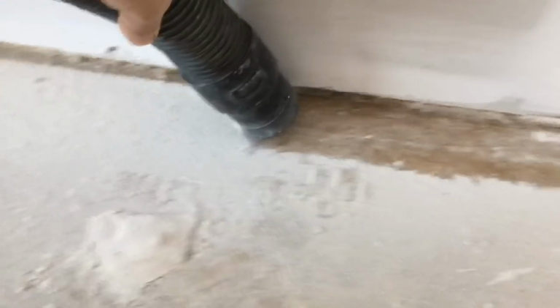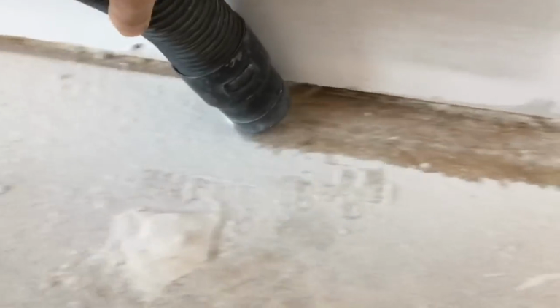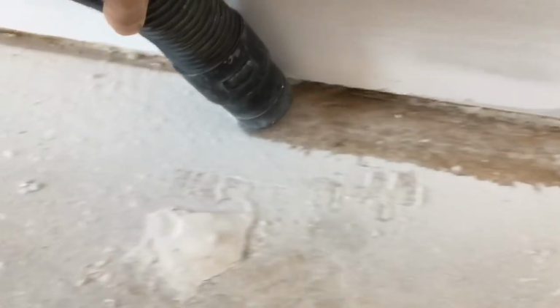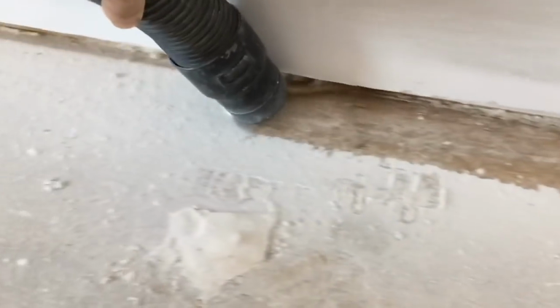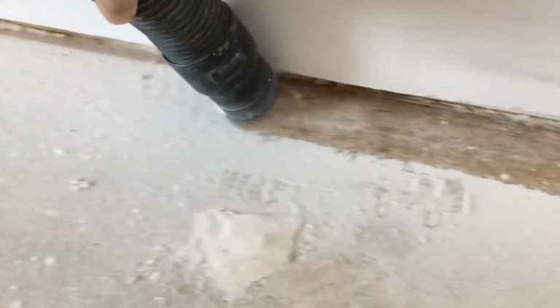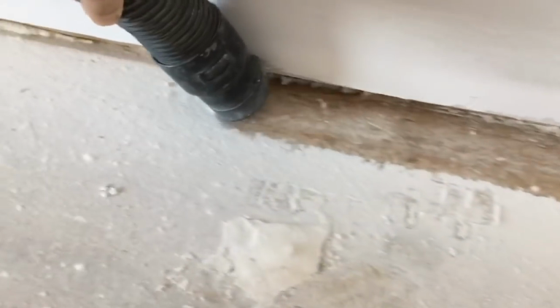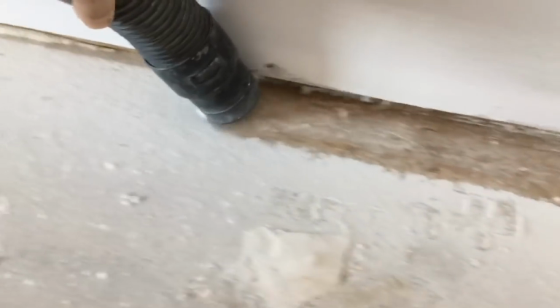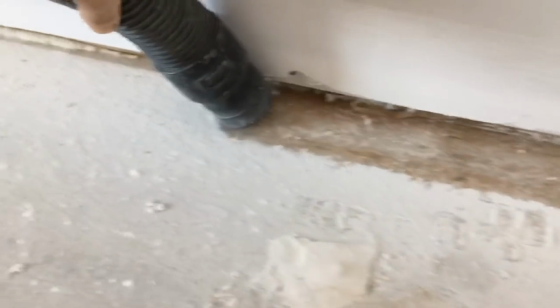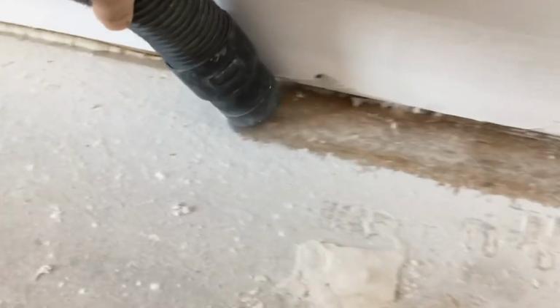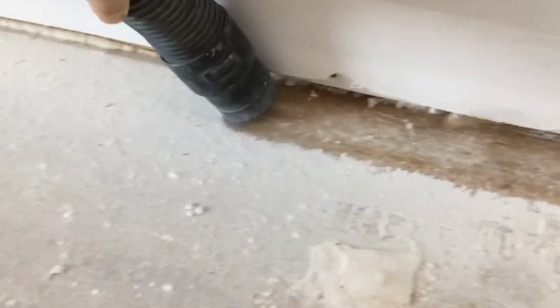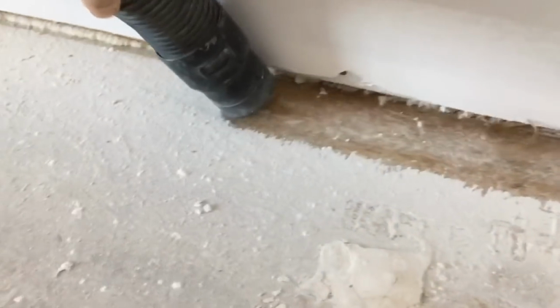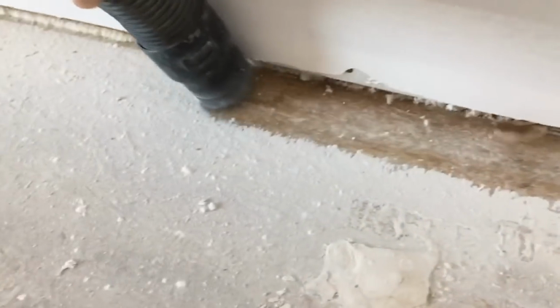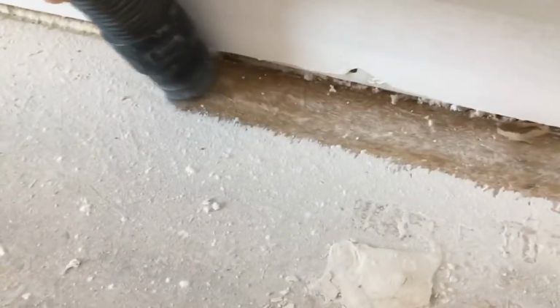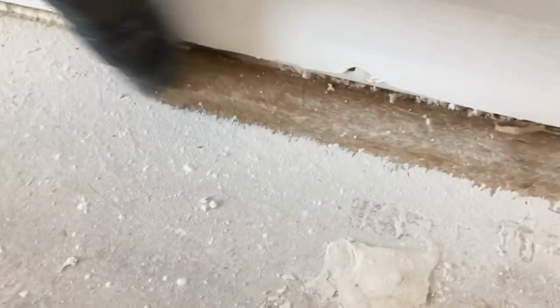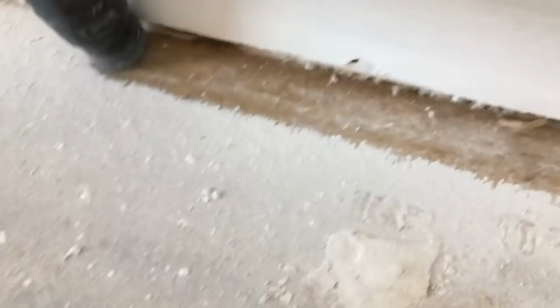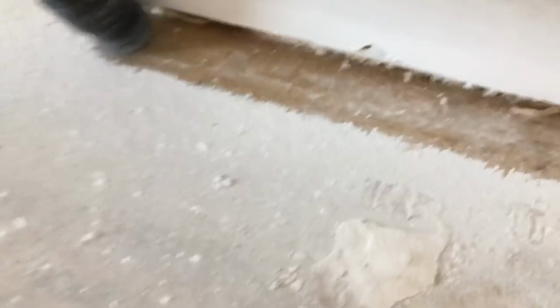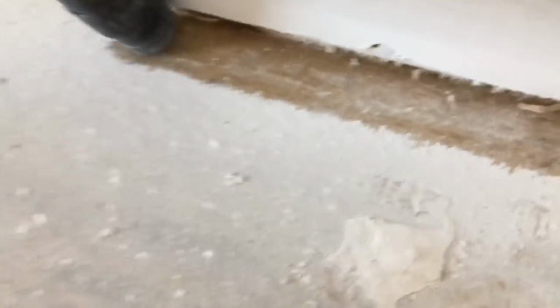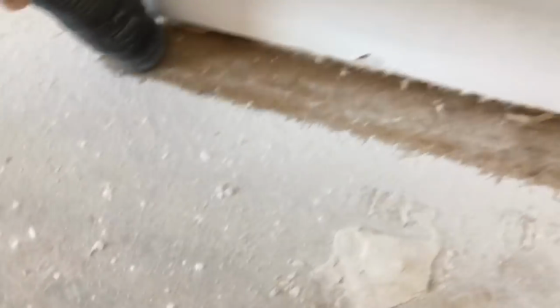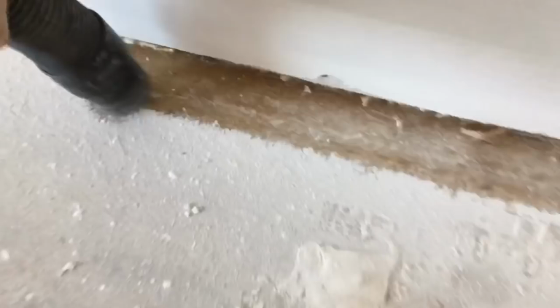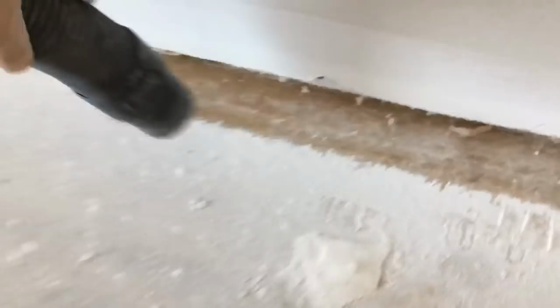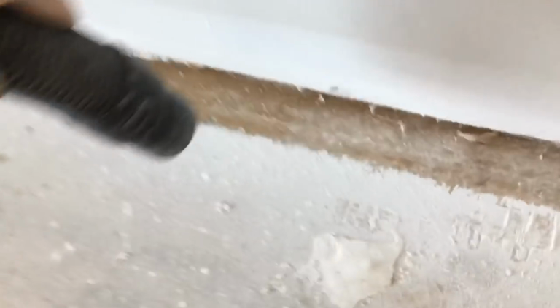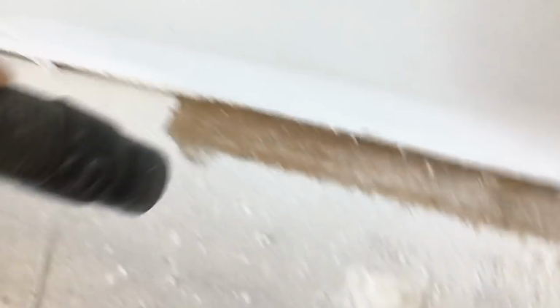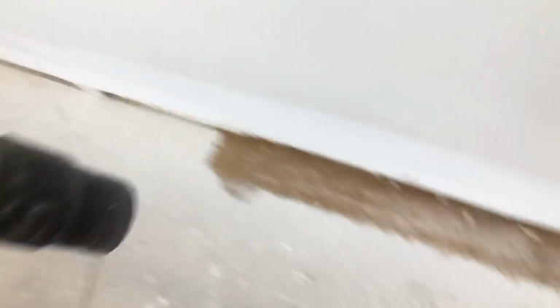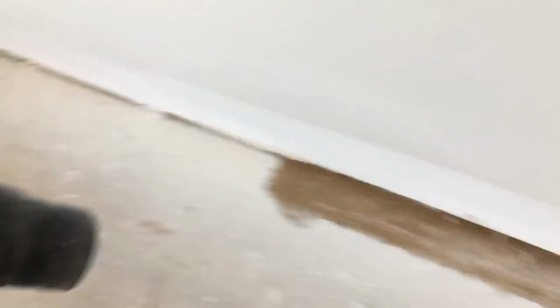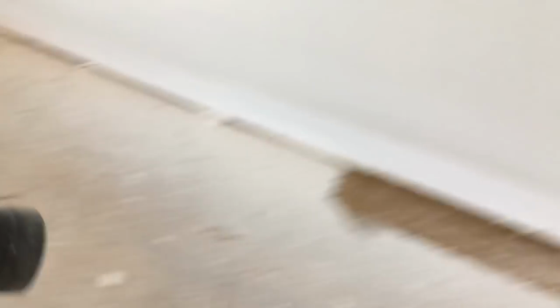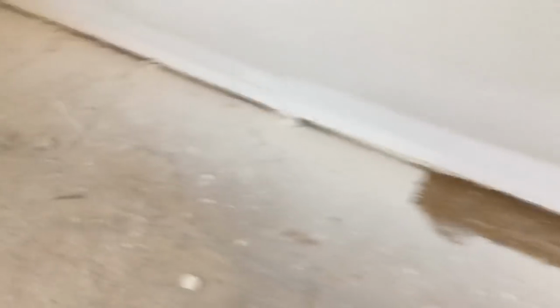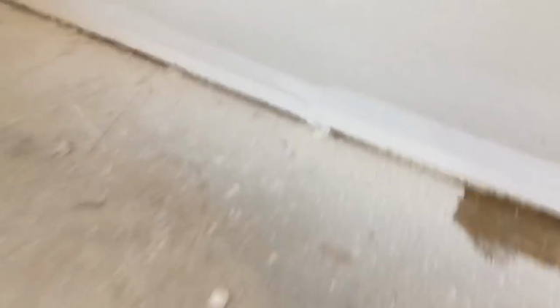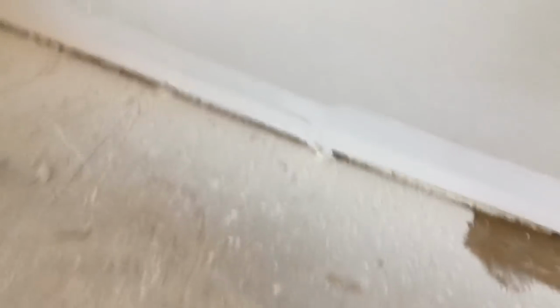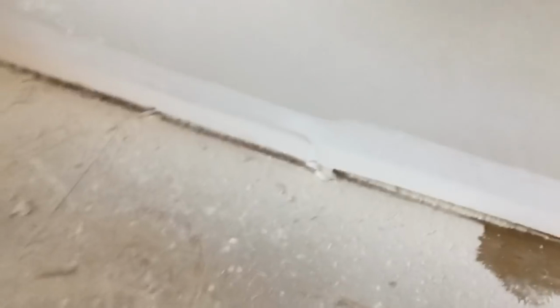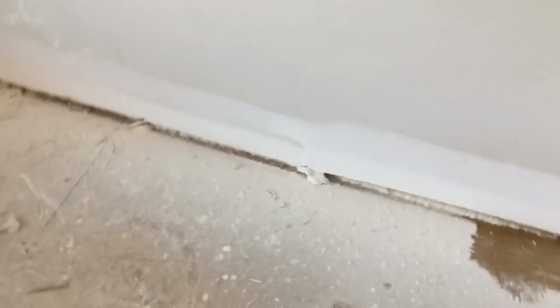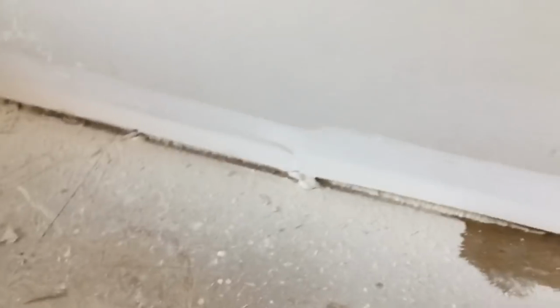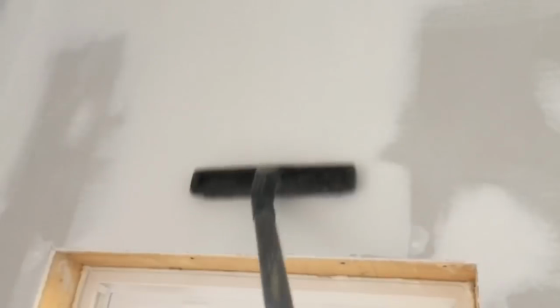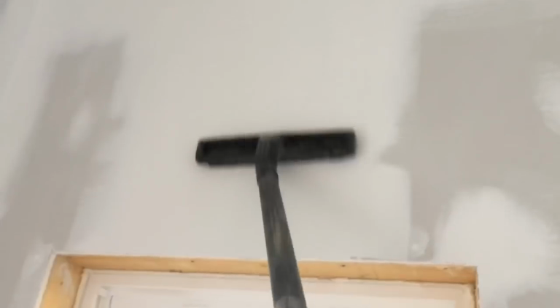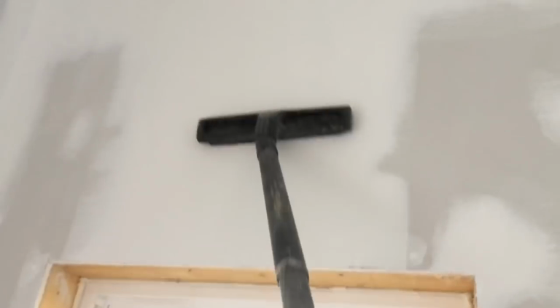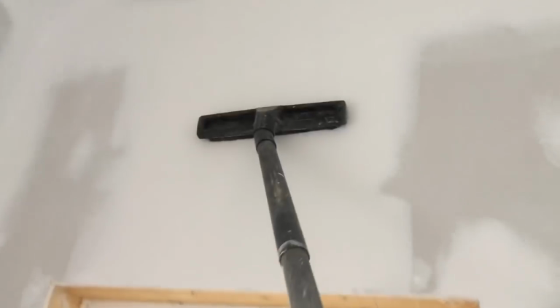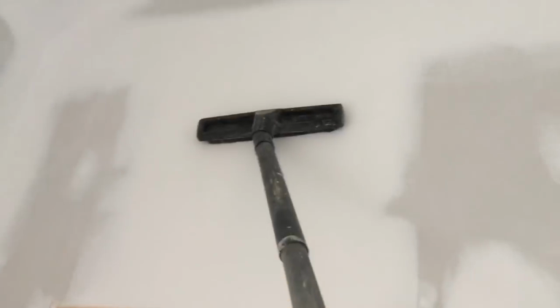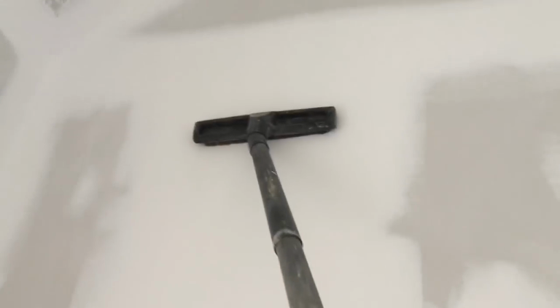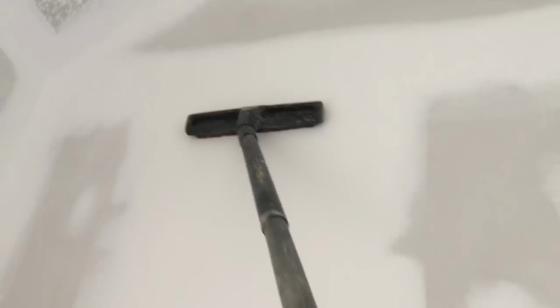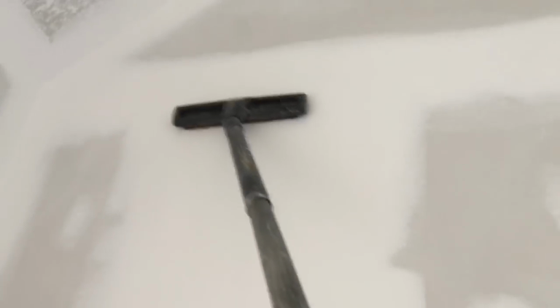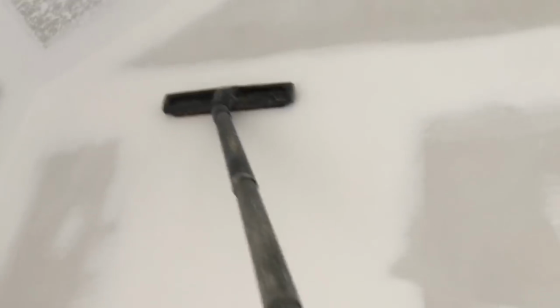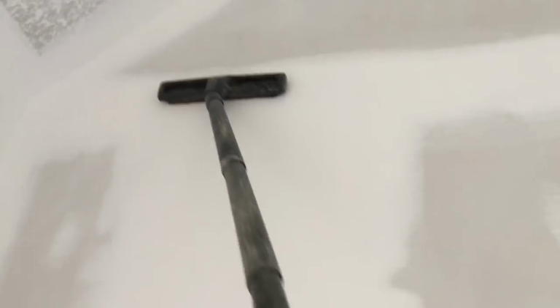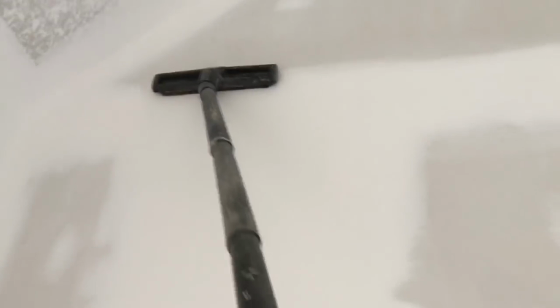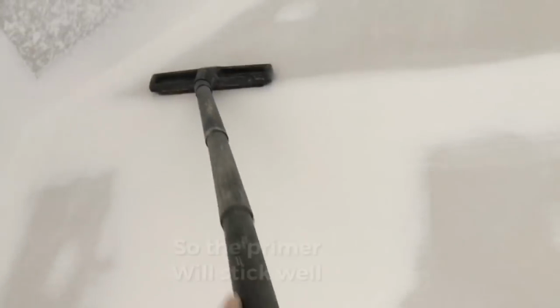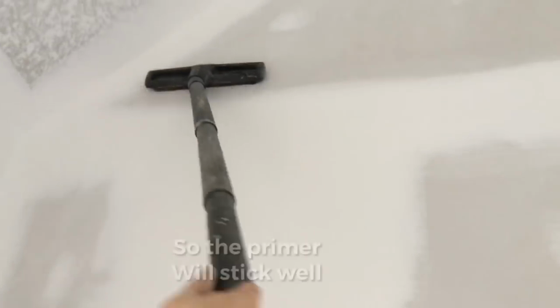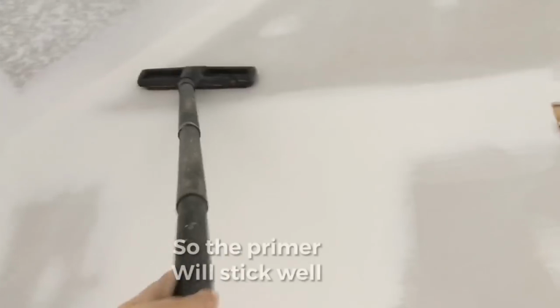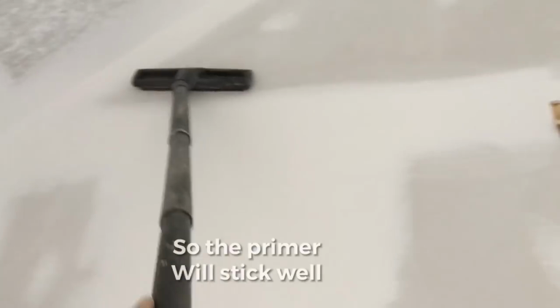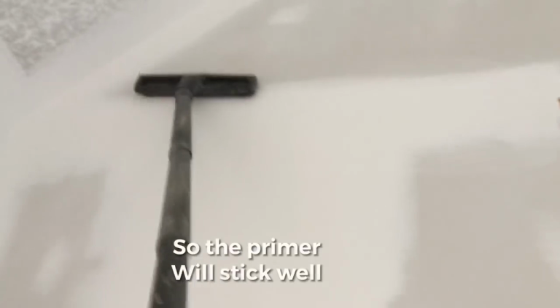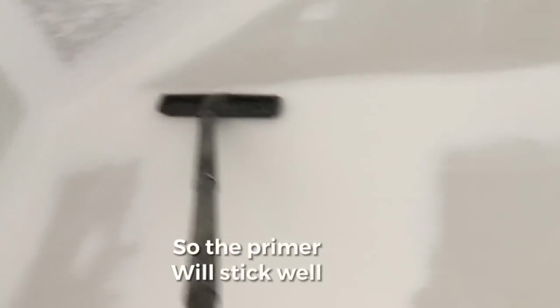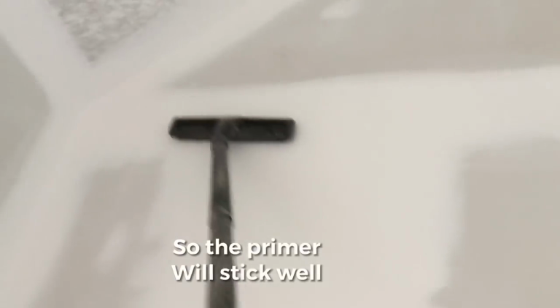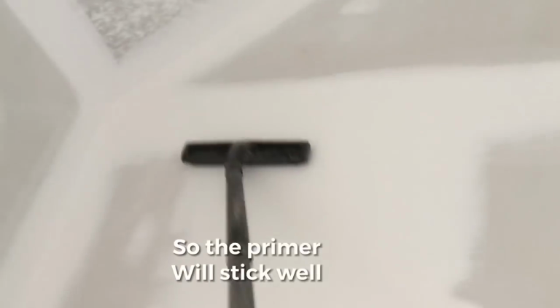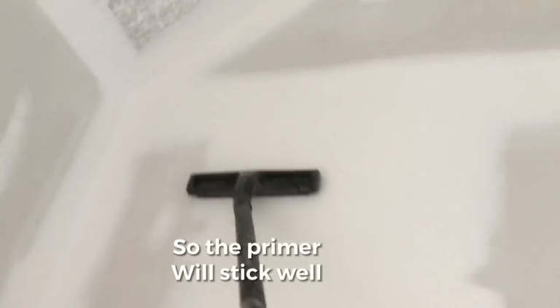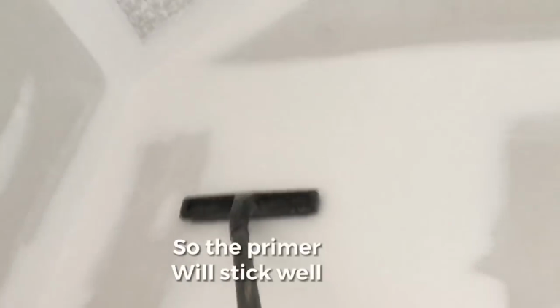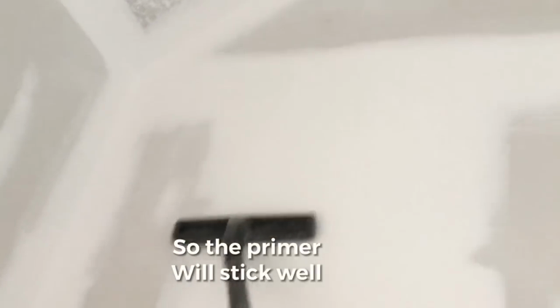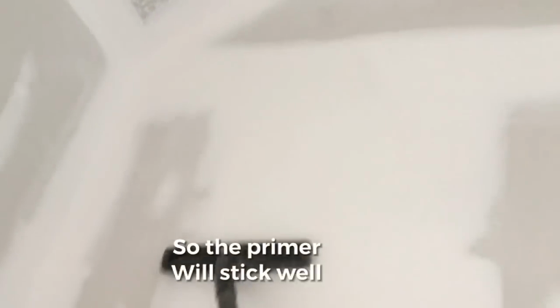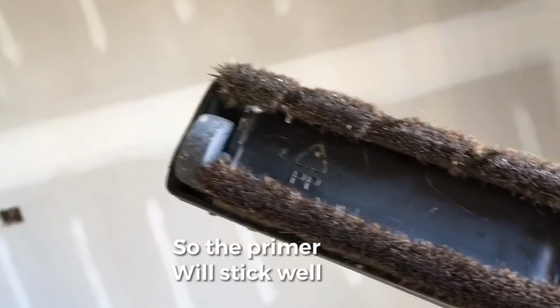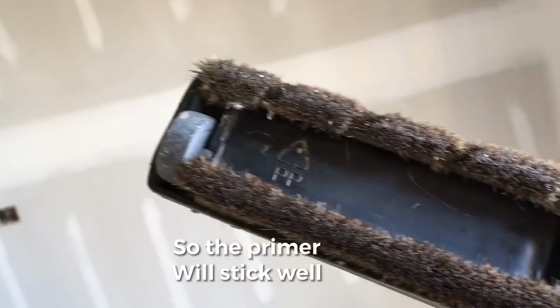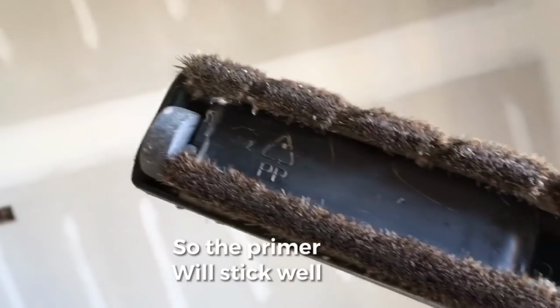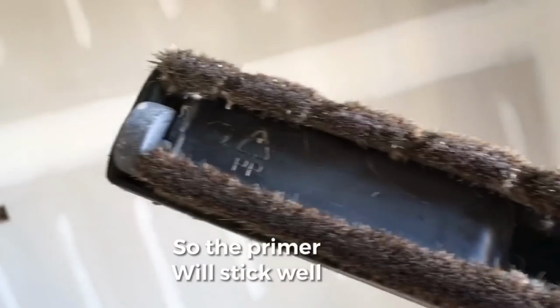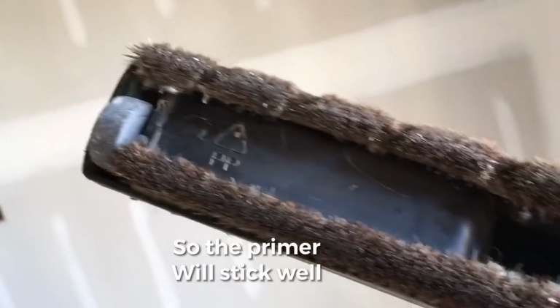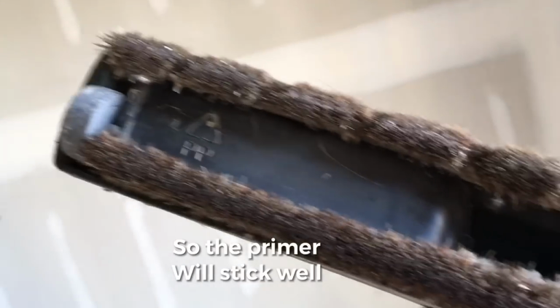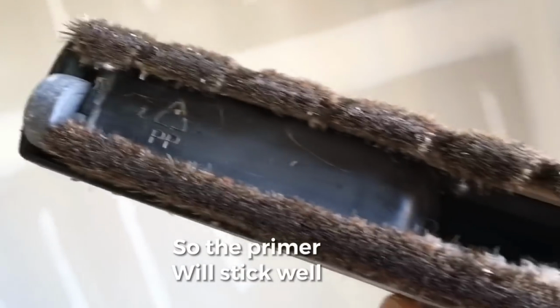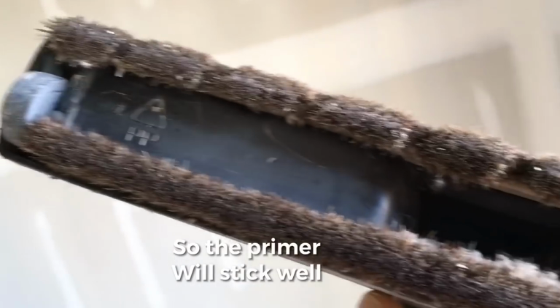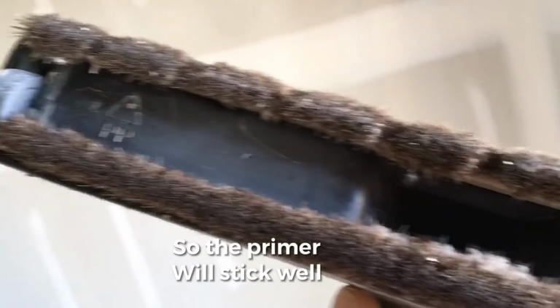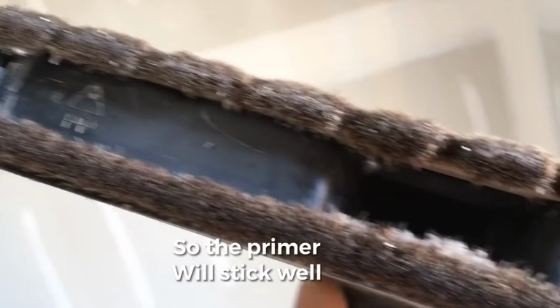Next, I vacuum all the walls. I use this really soft horse-haired vacuum sweeper thing that I have.